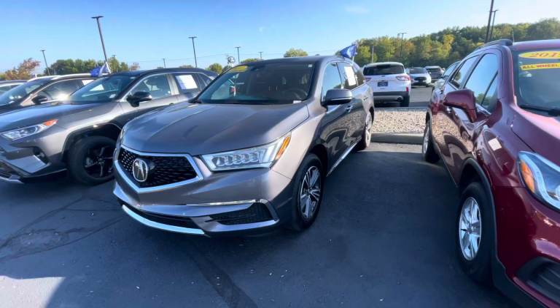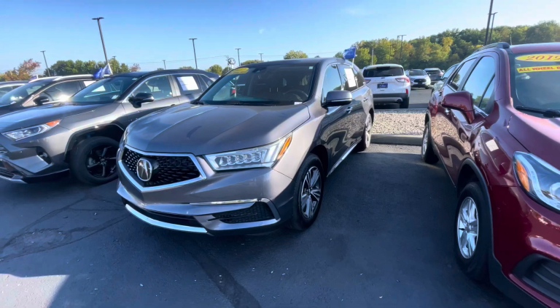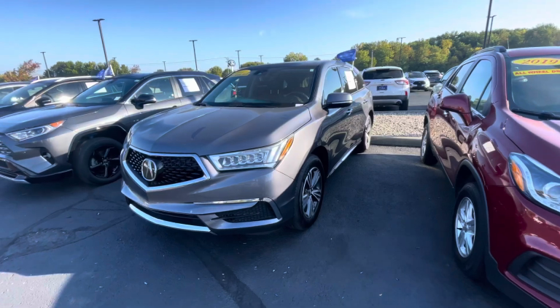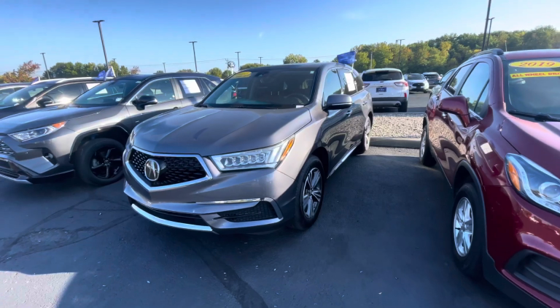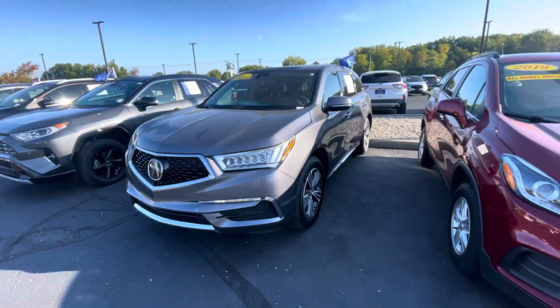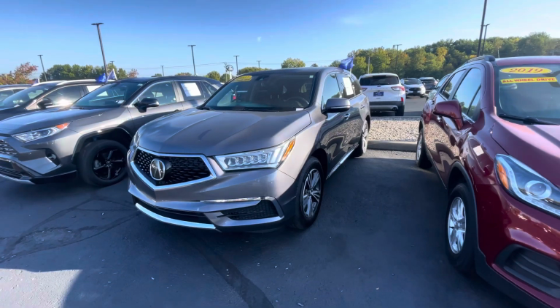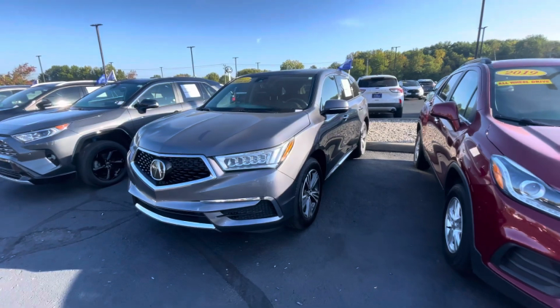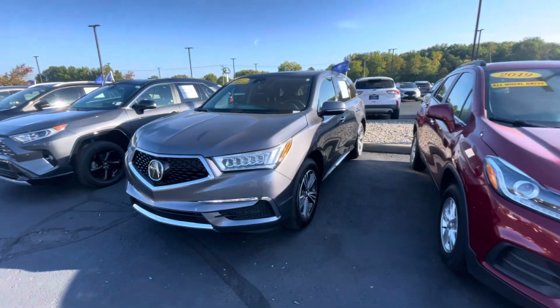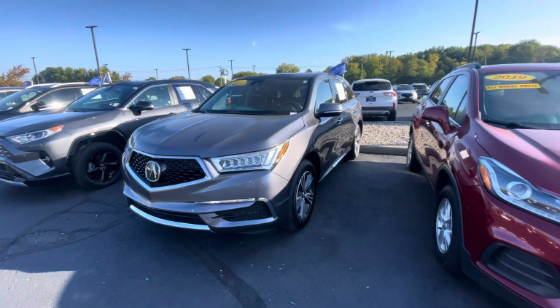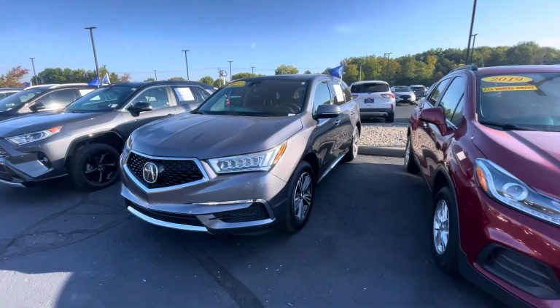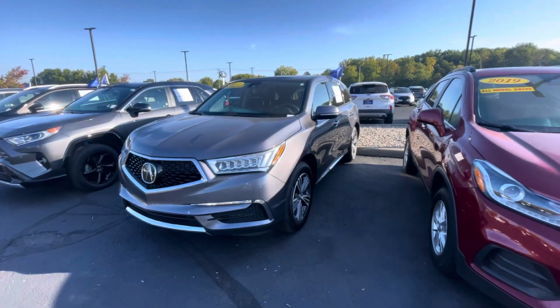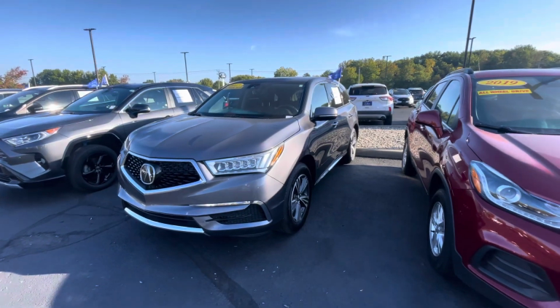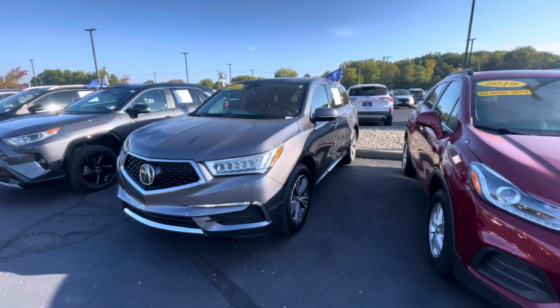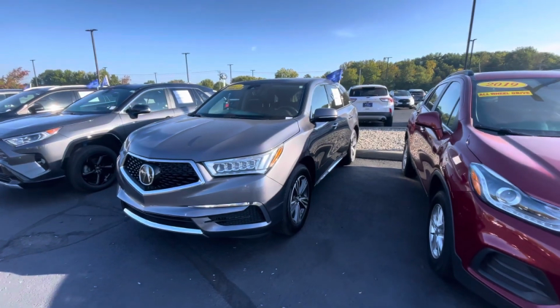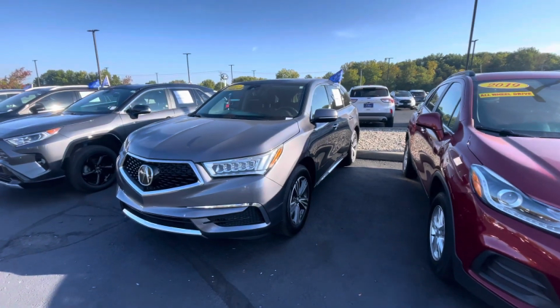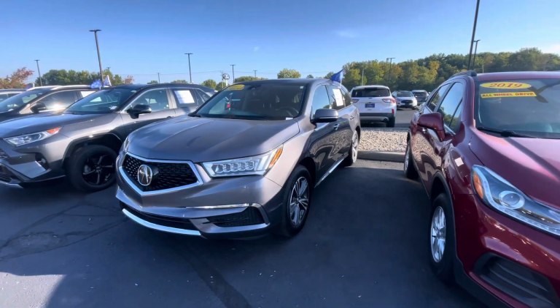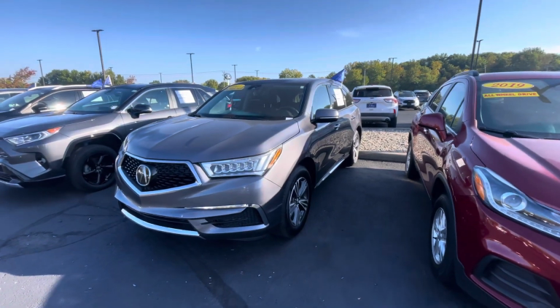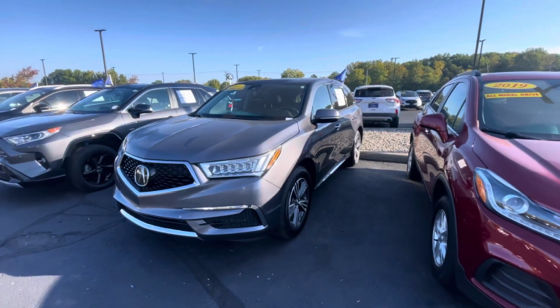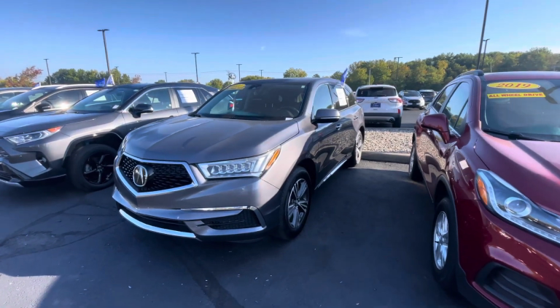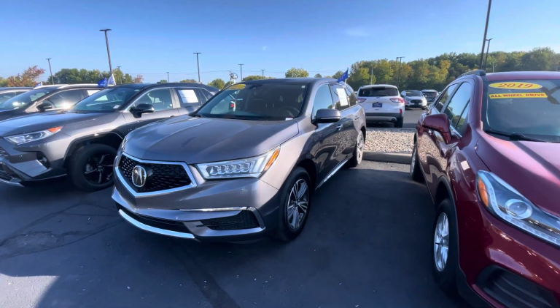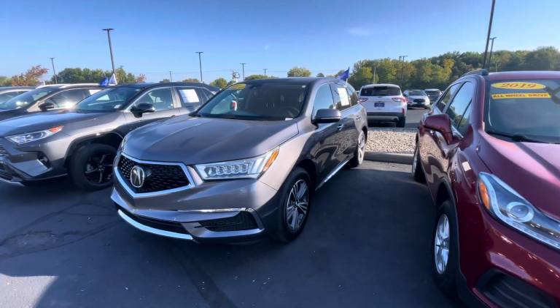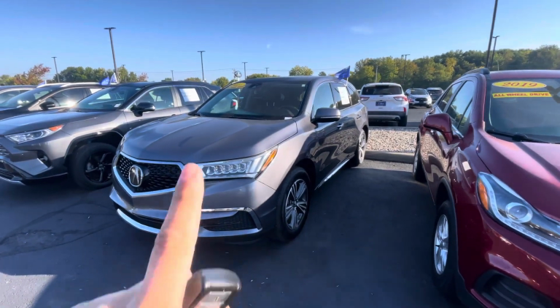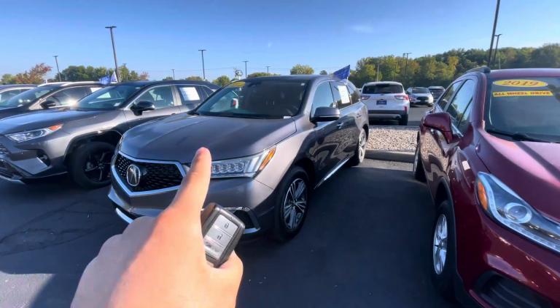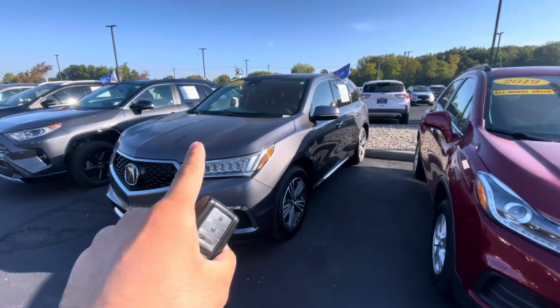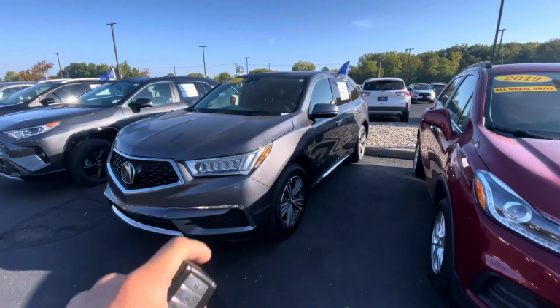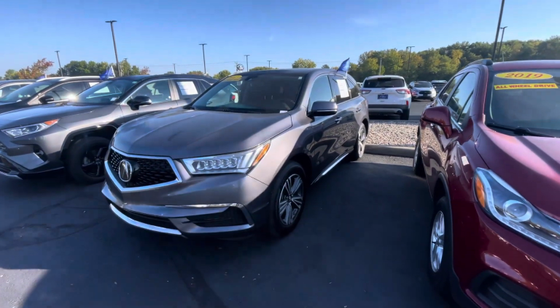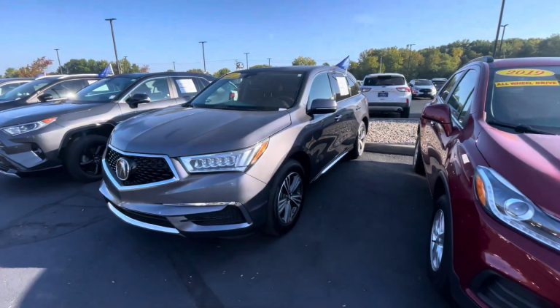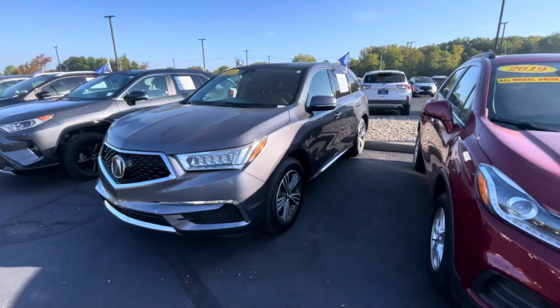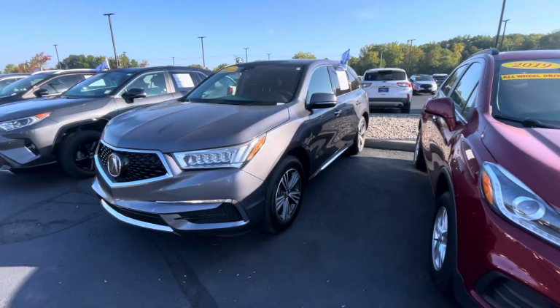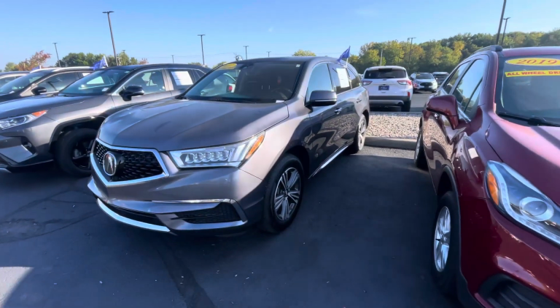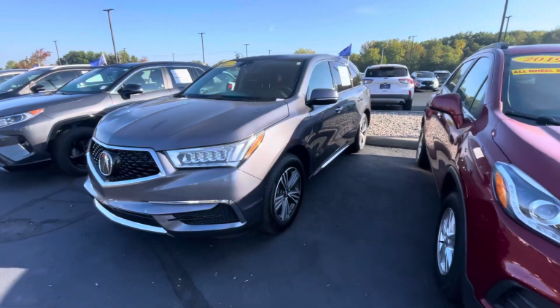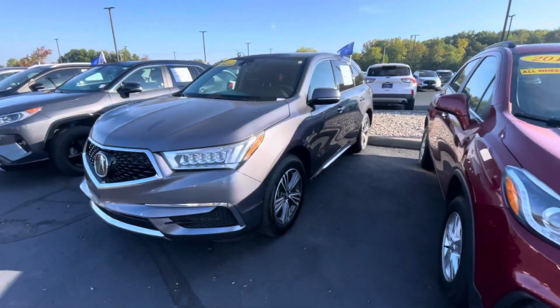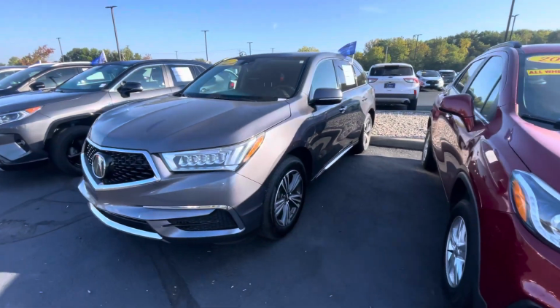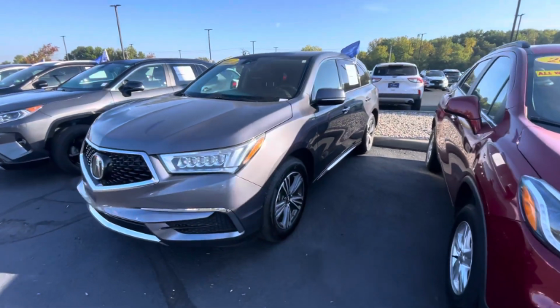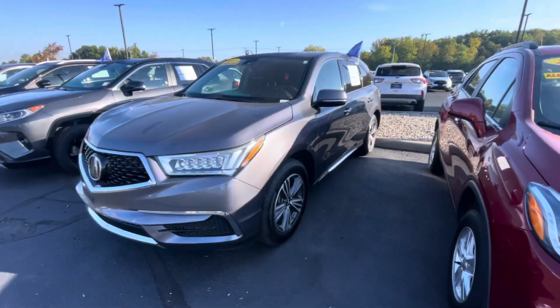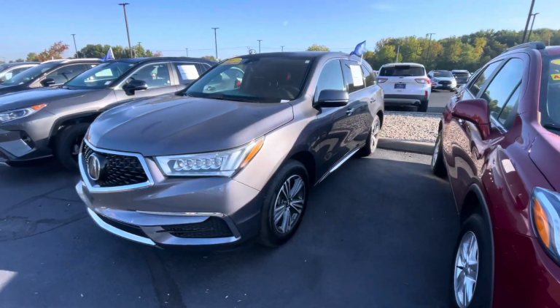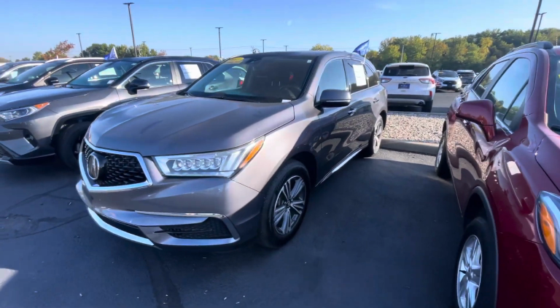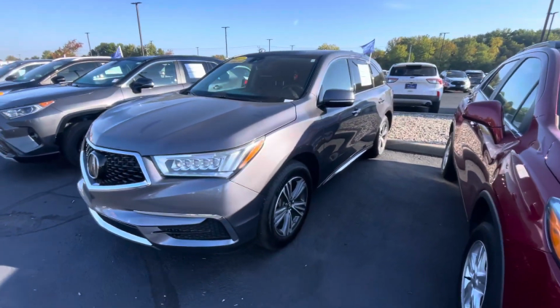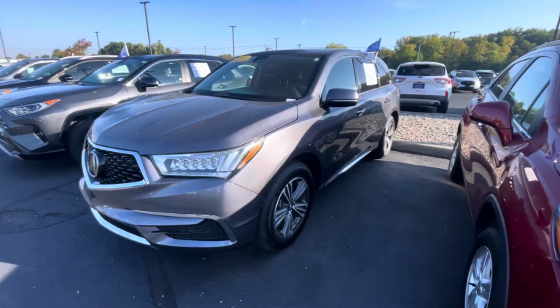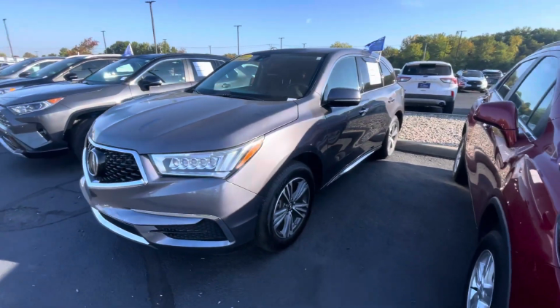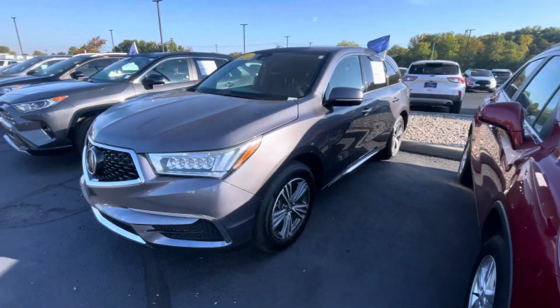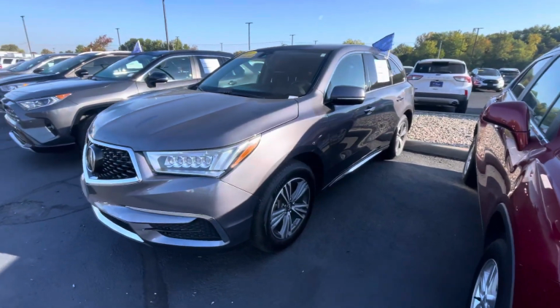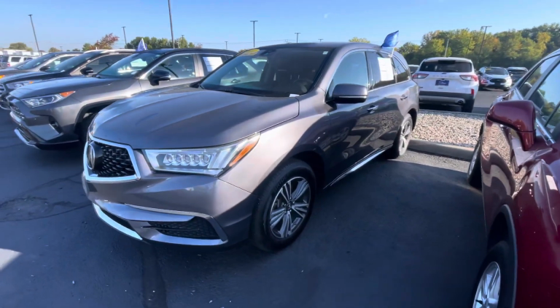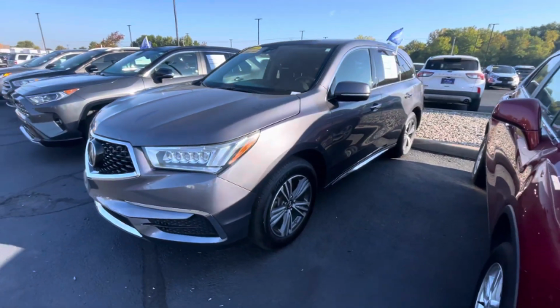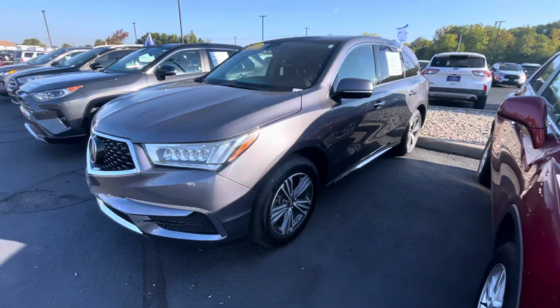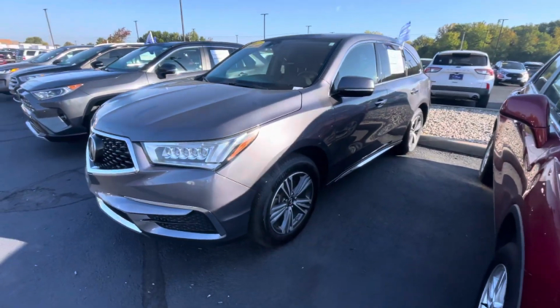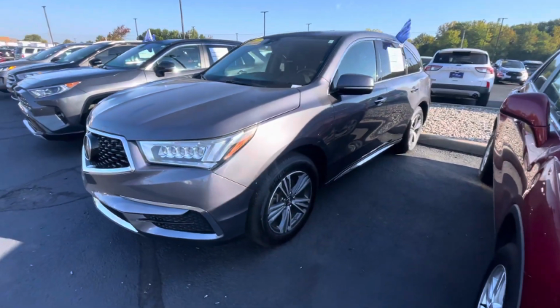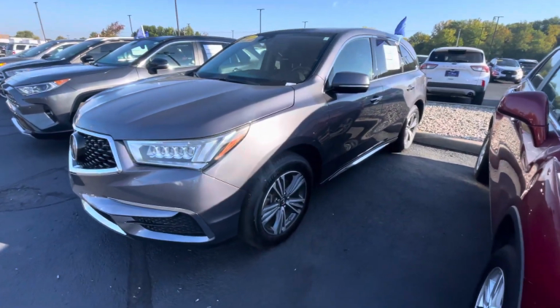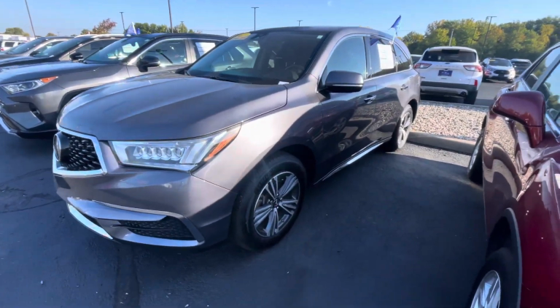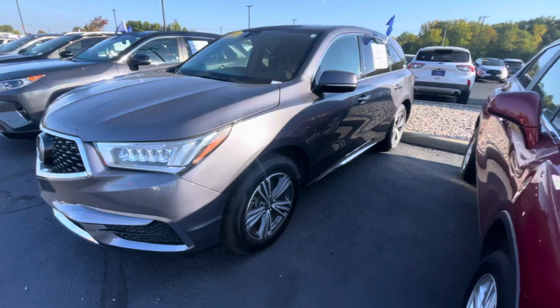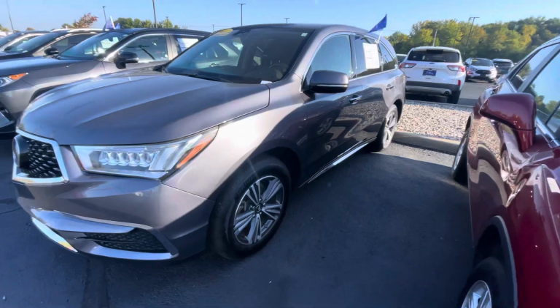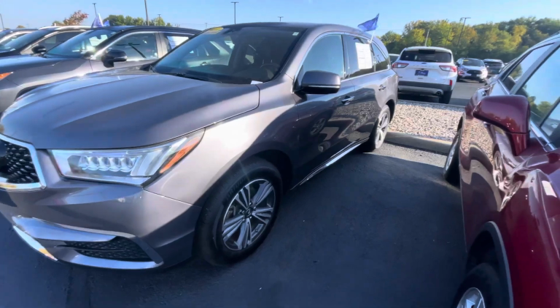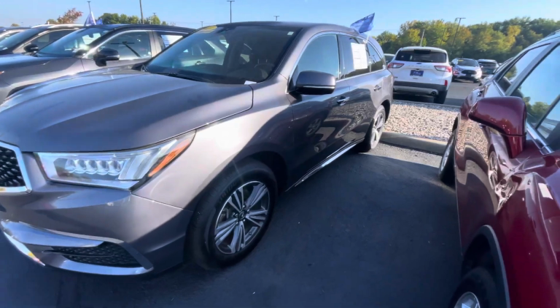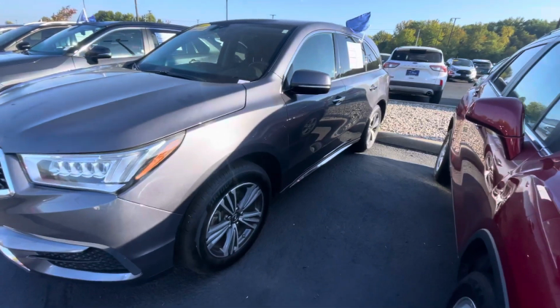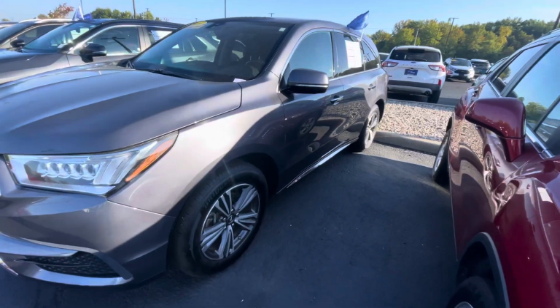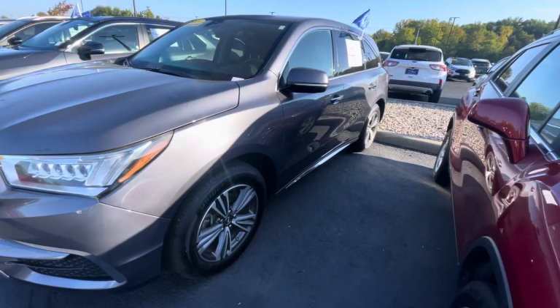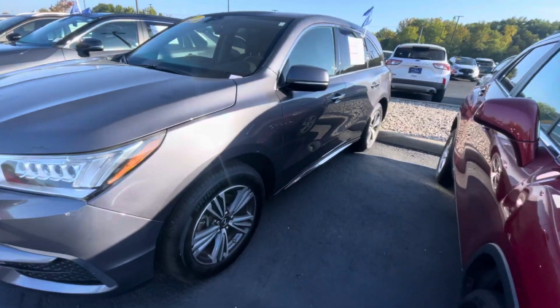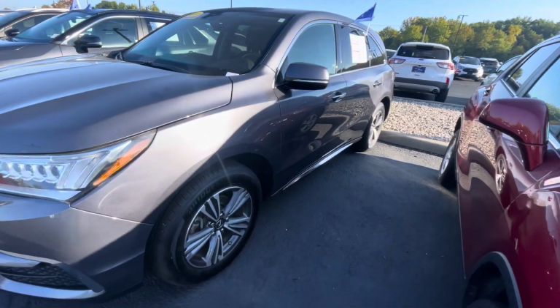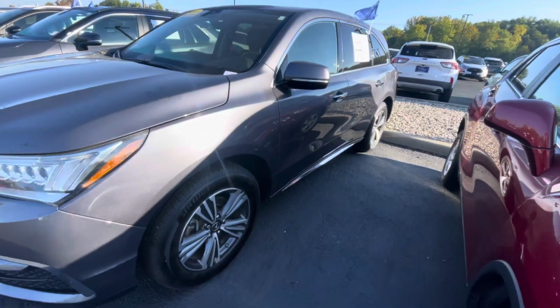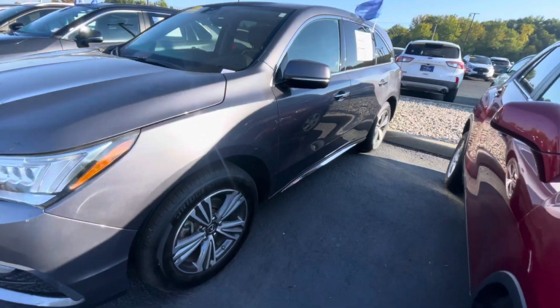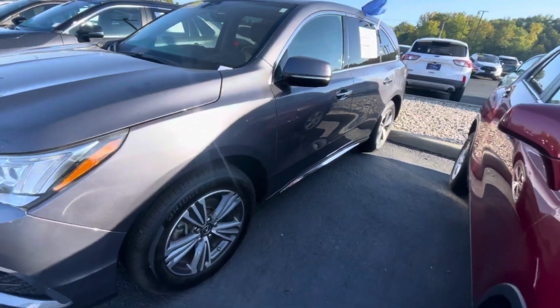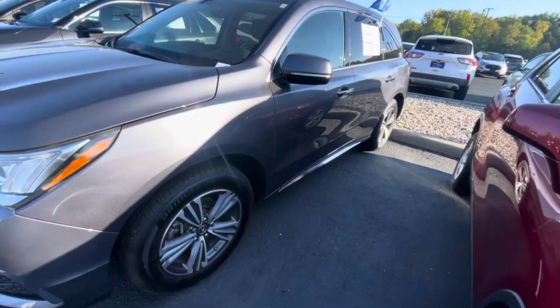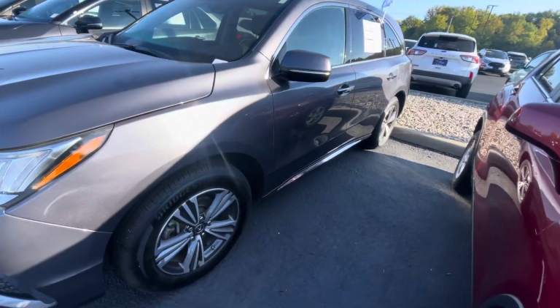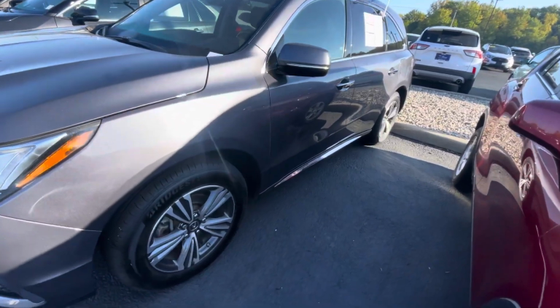Hi, hello, it's Zach over here at Bill Estes Ford and this is the 2017 Acura MDX that you've been inquired about online.